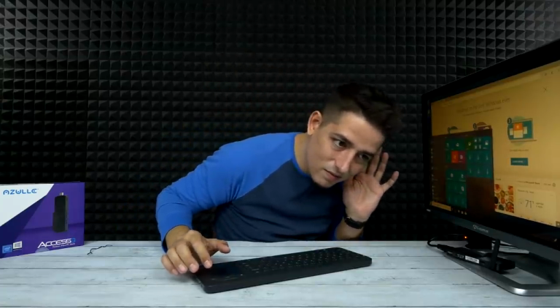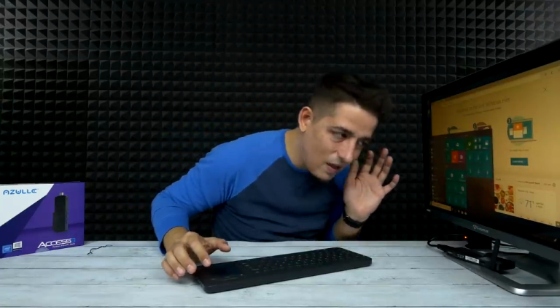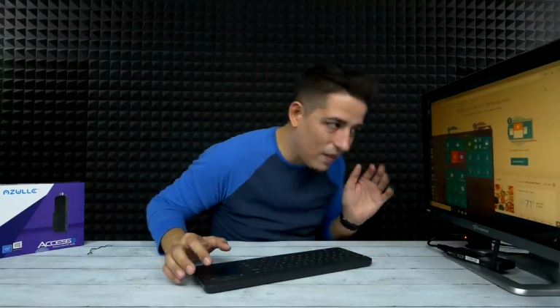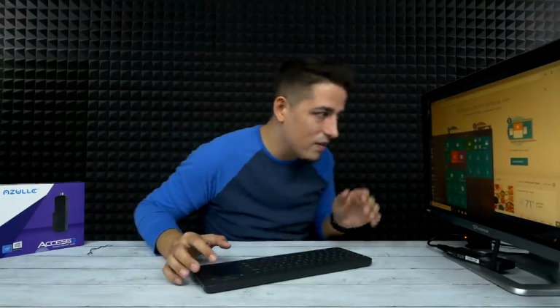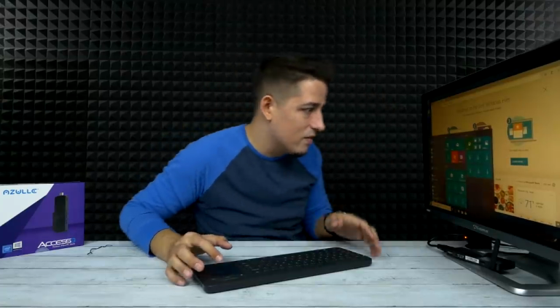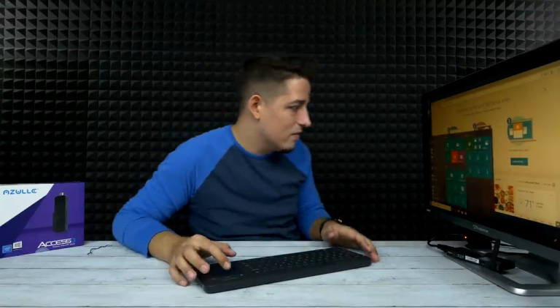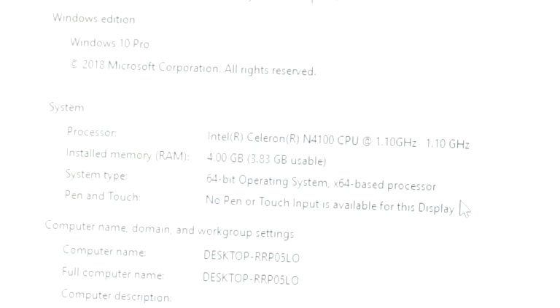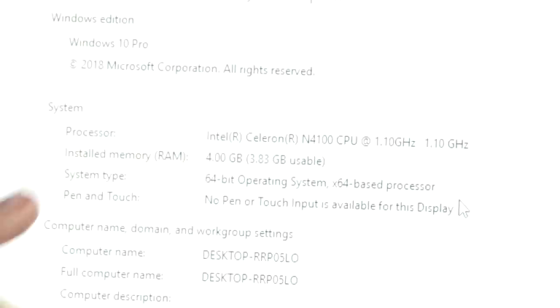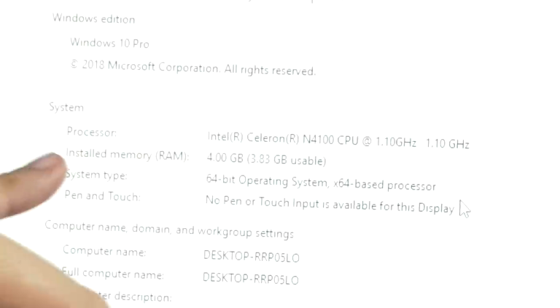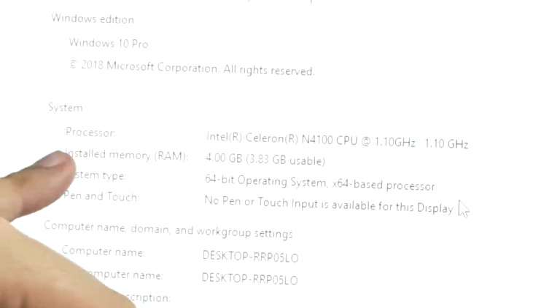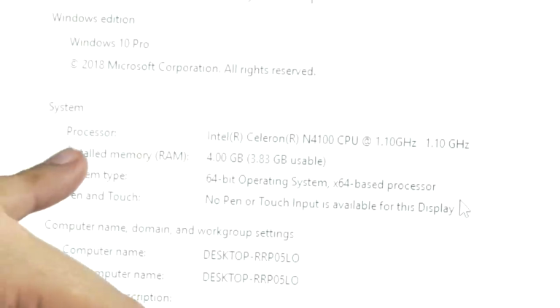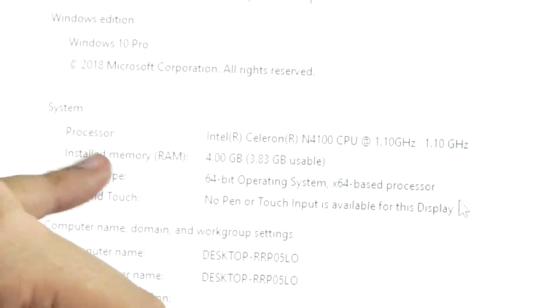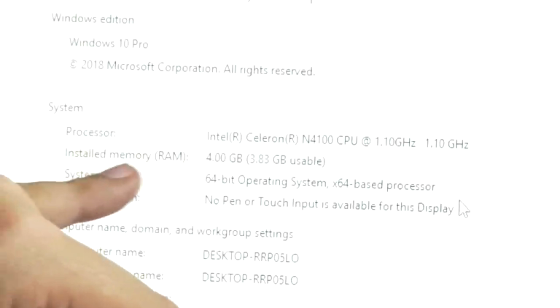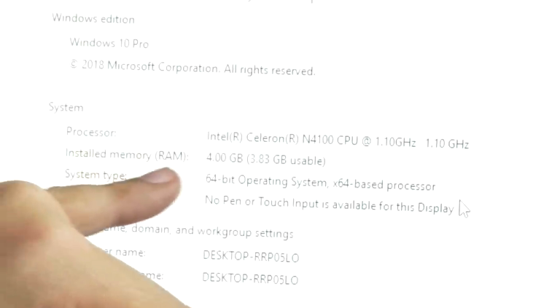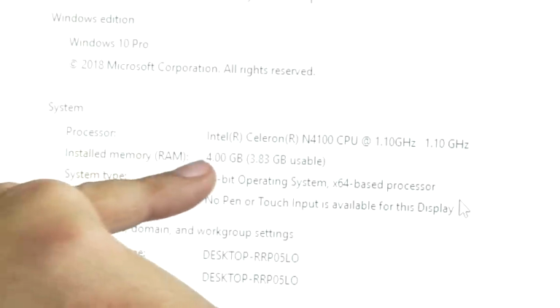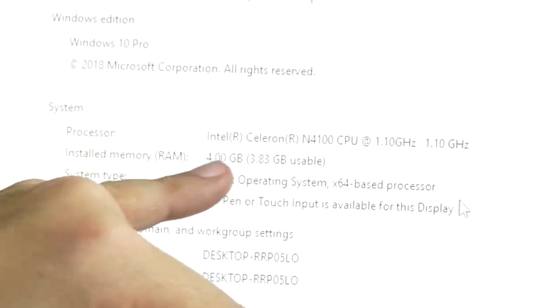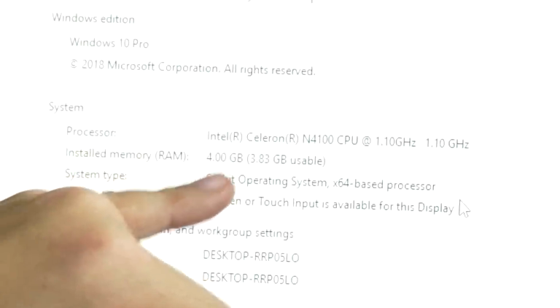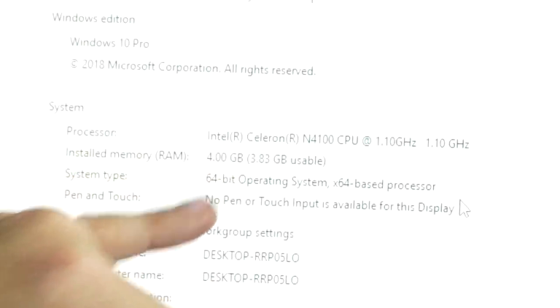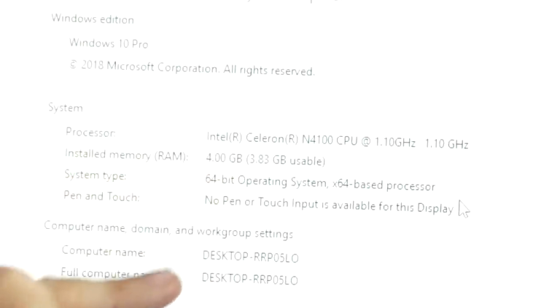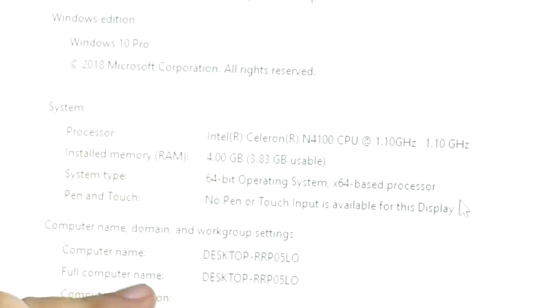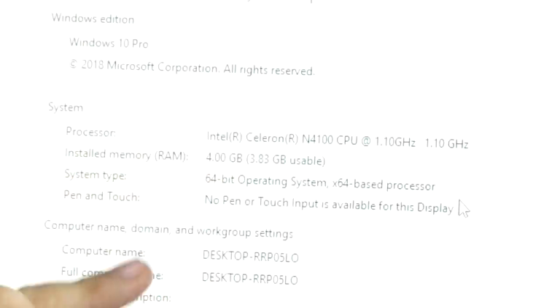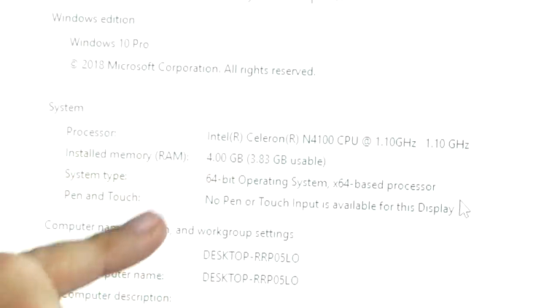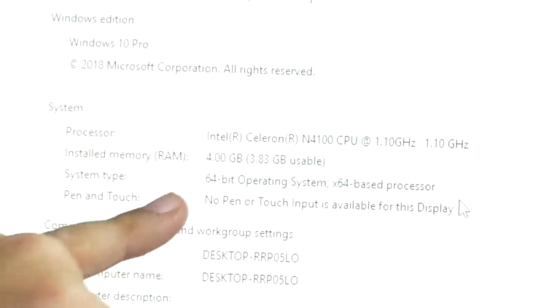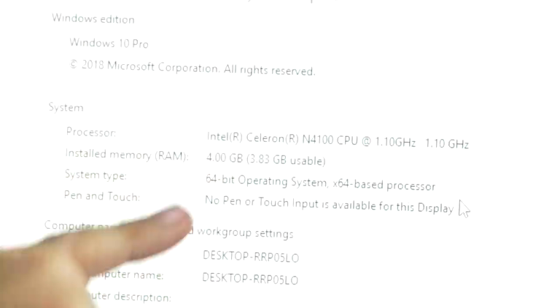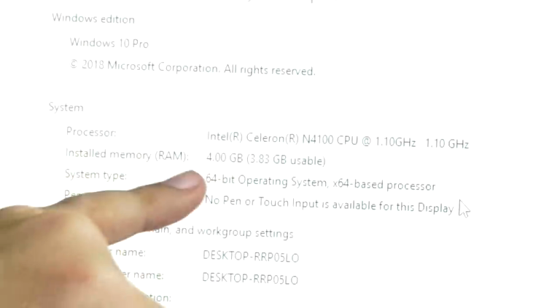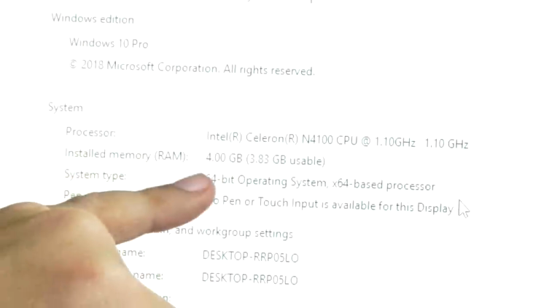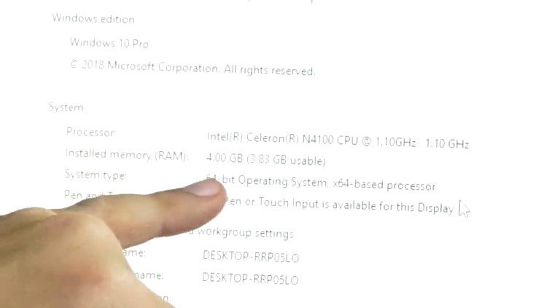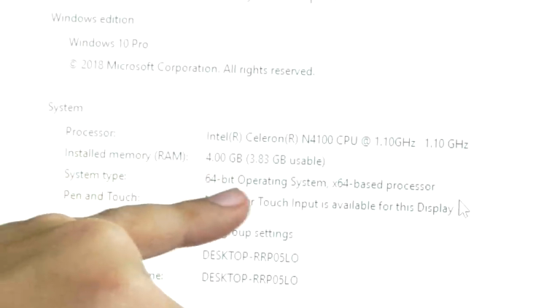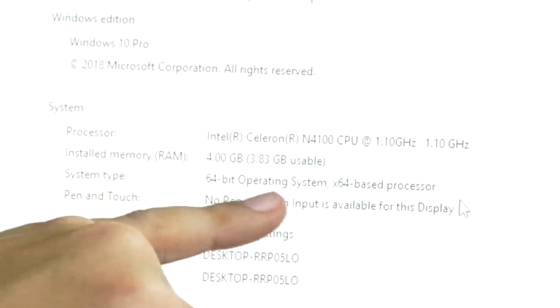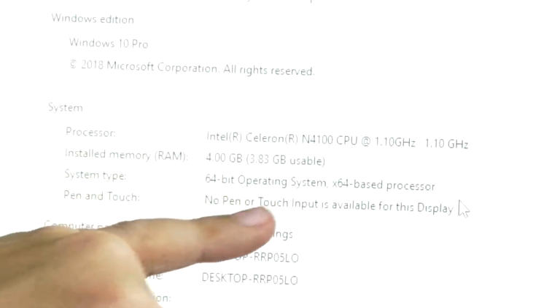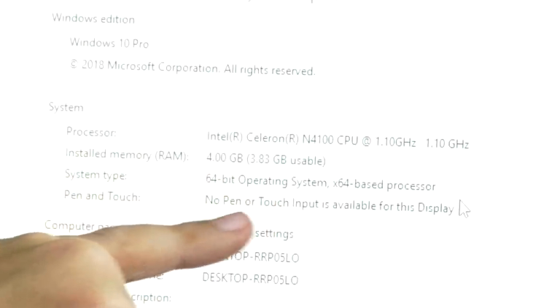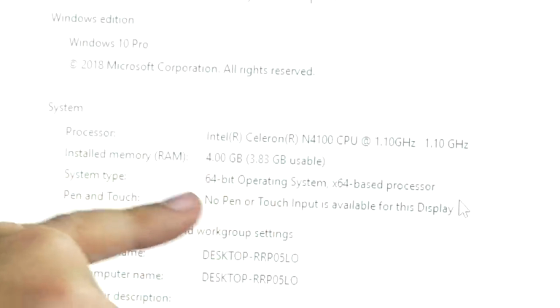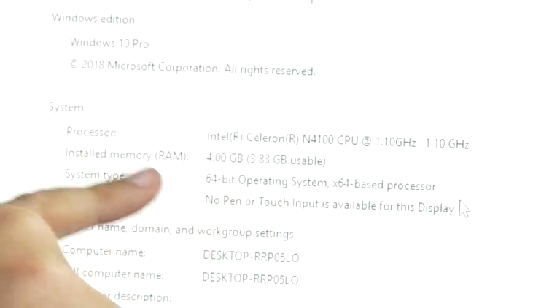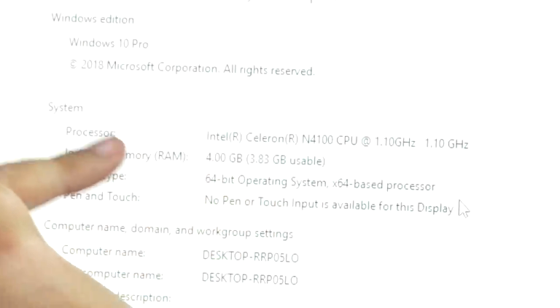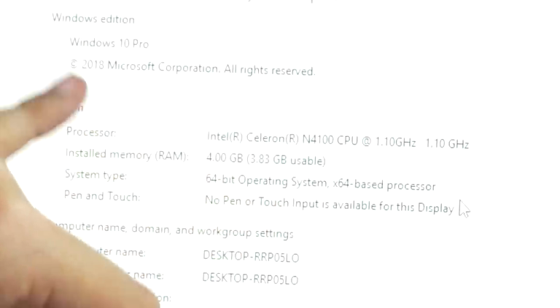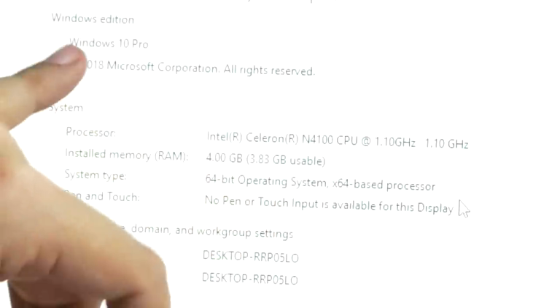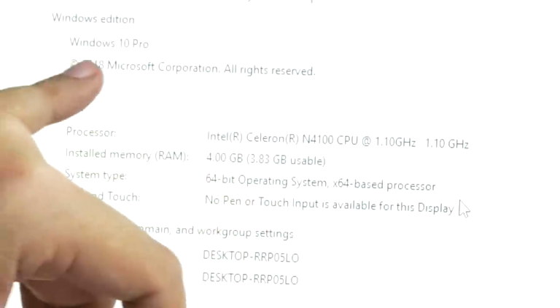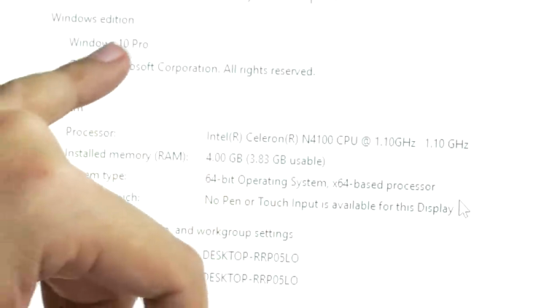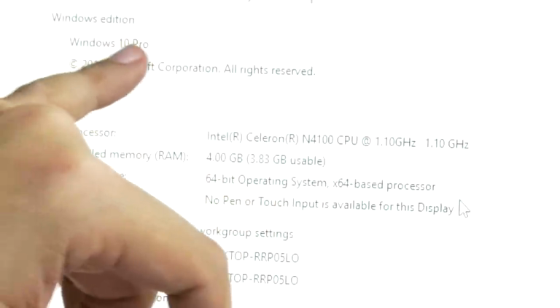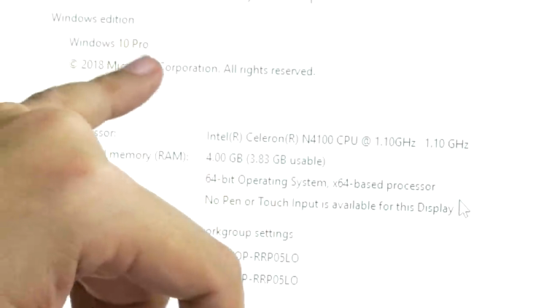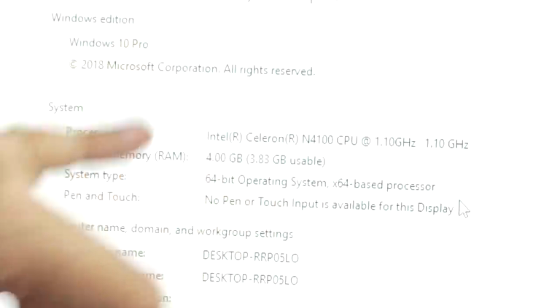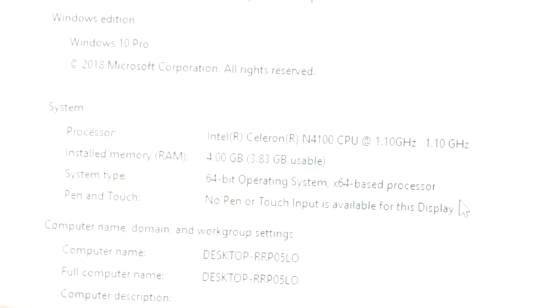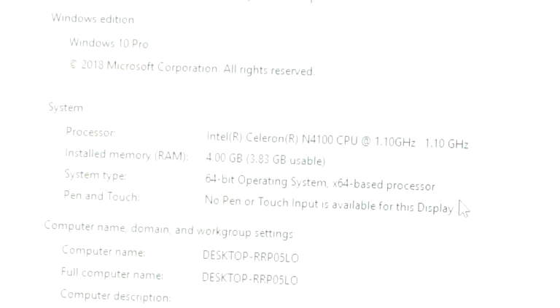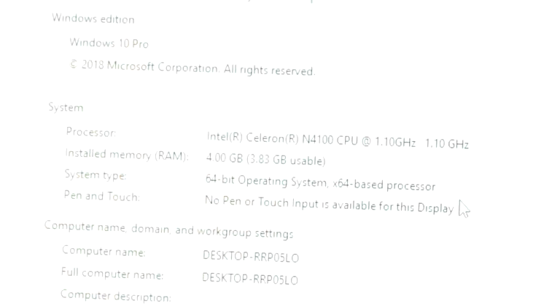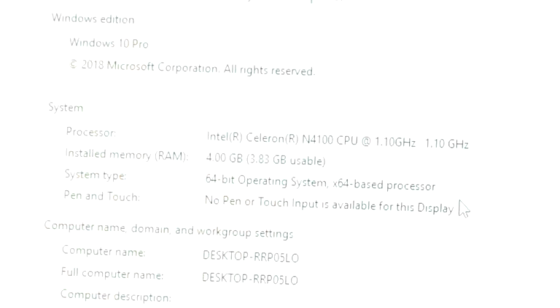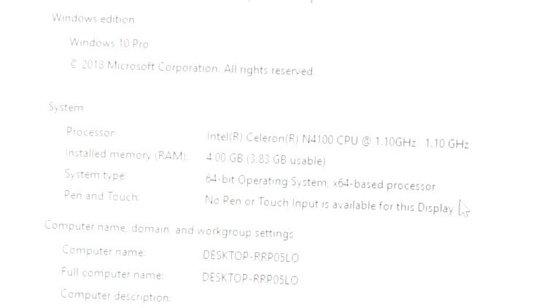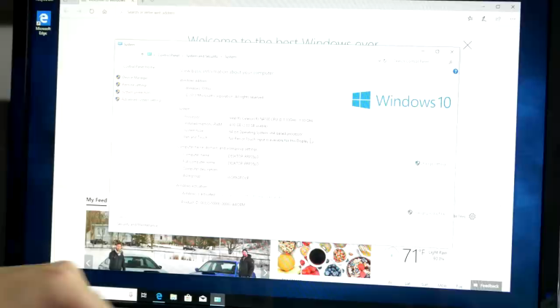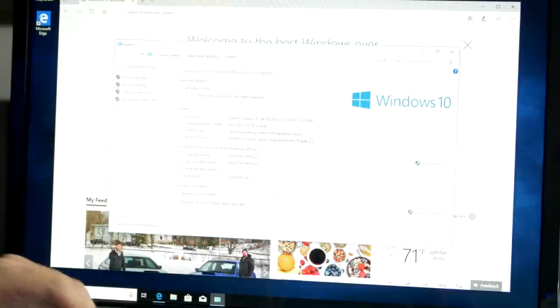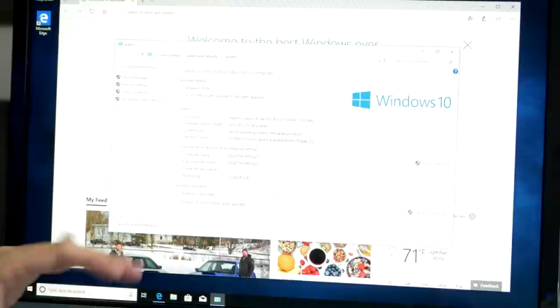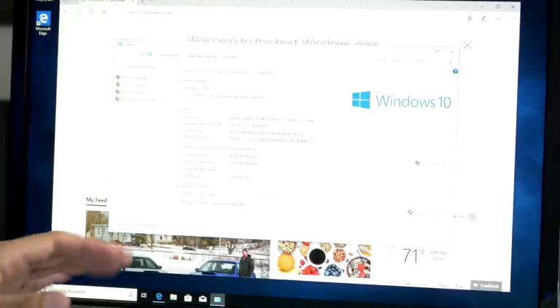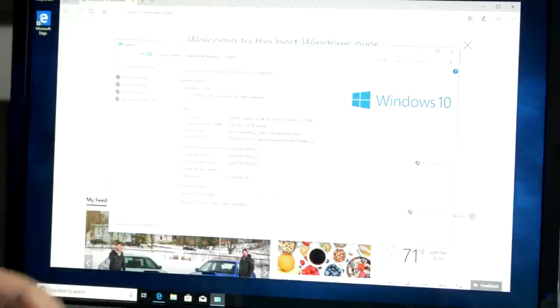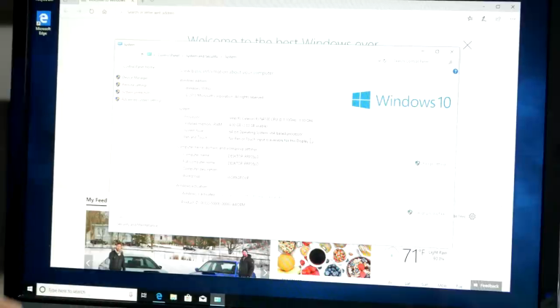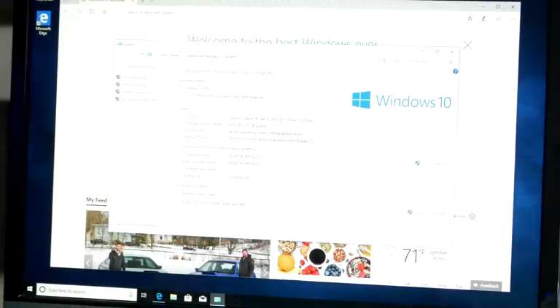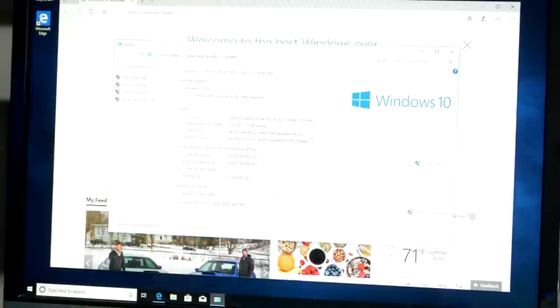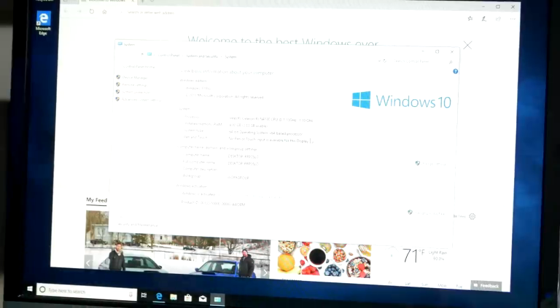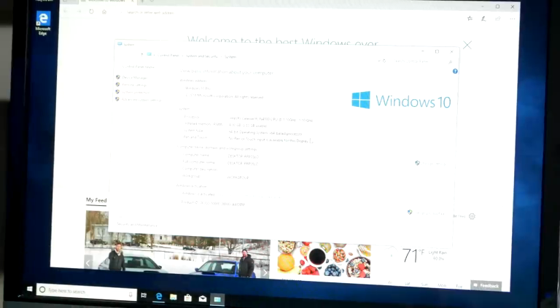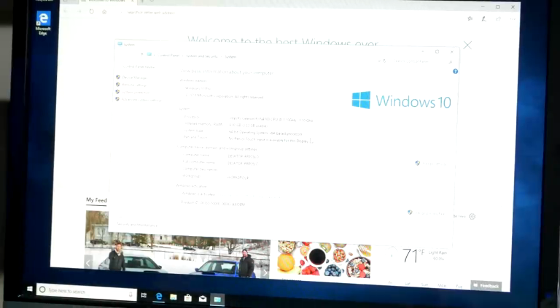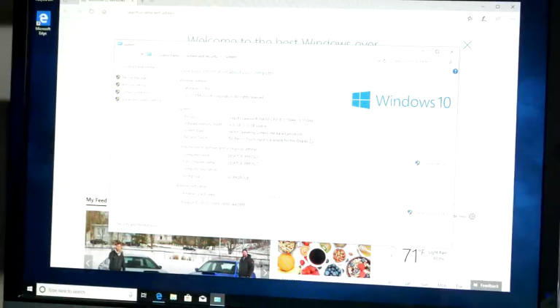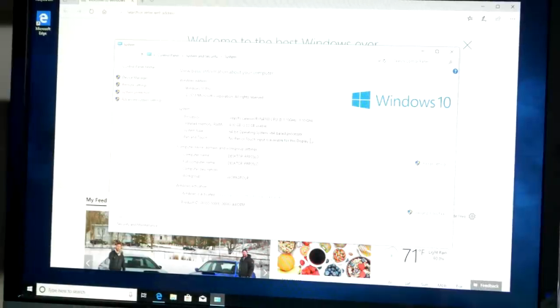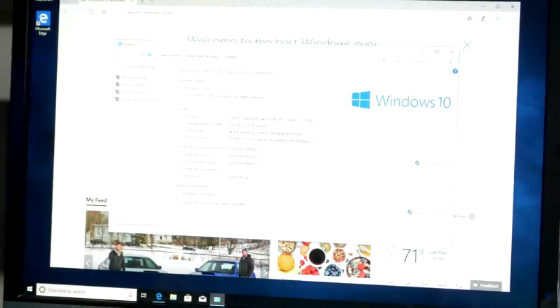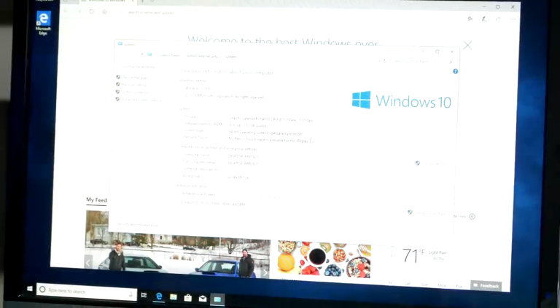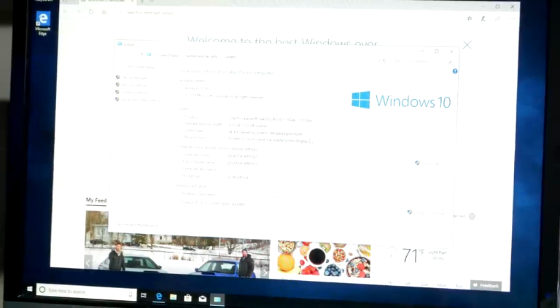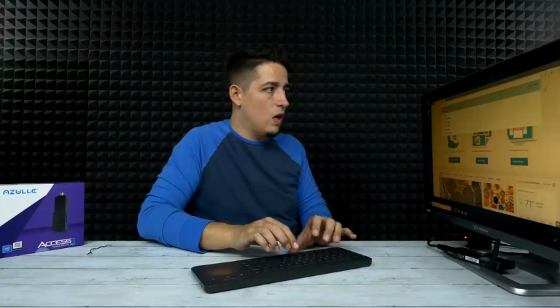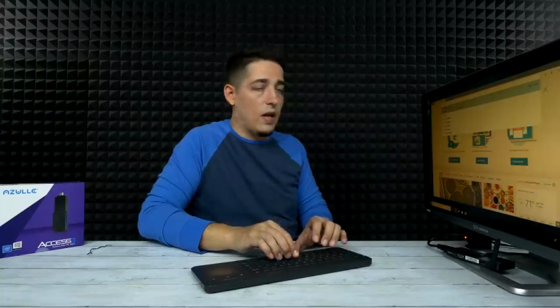You can see the installed memory is 4 gigs, 64-bit operating system, Windows 10 Pro — fully licensed and ready to go.